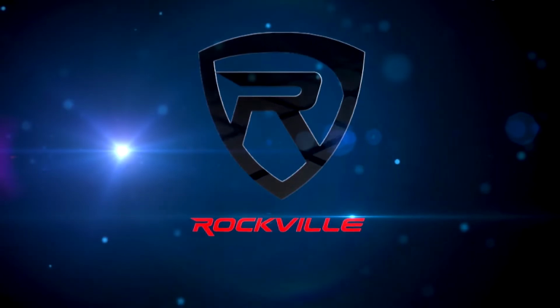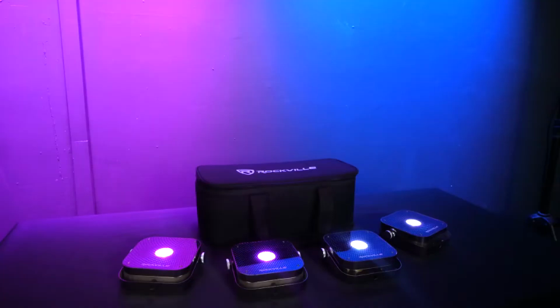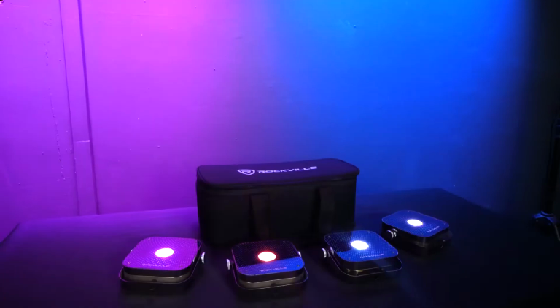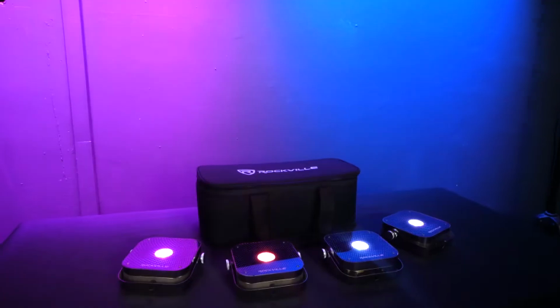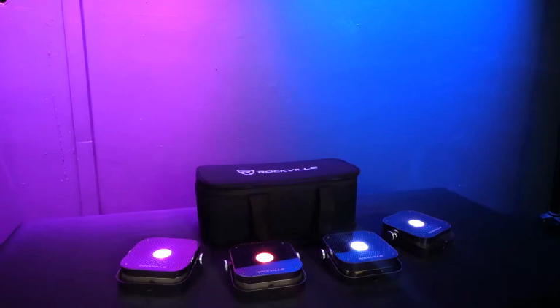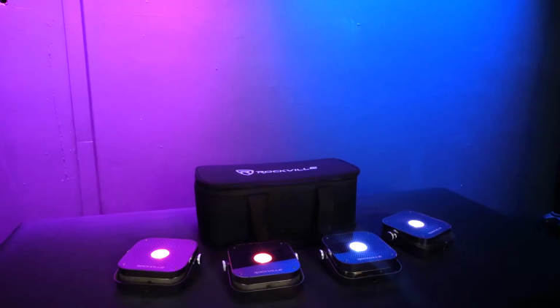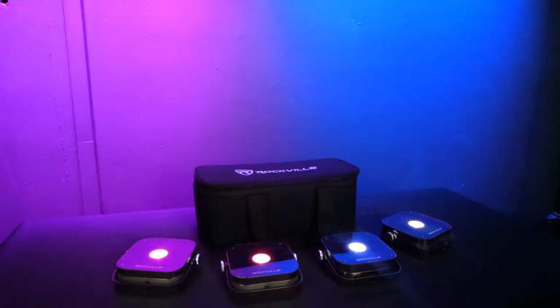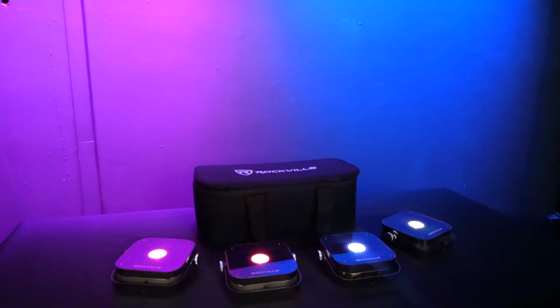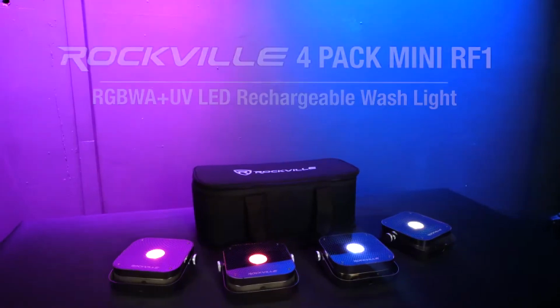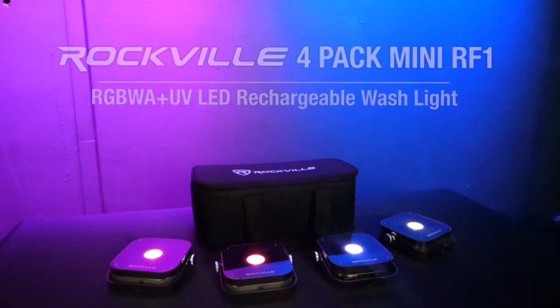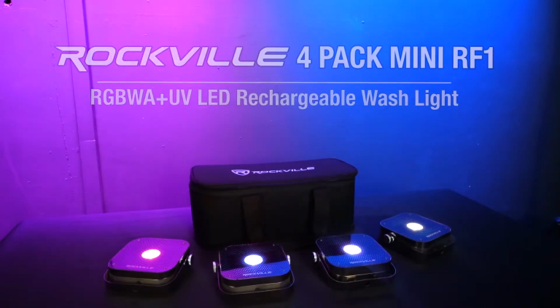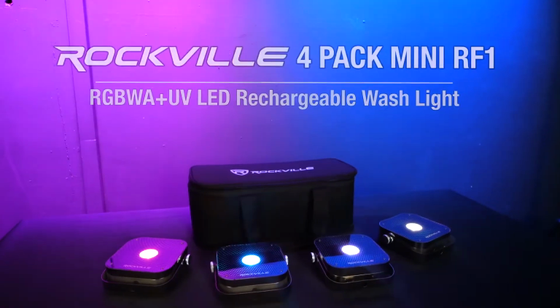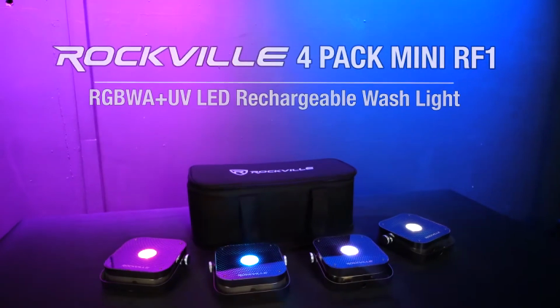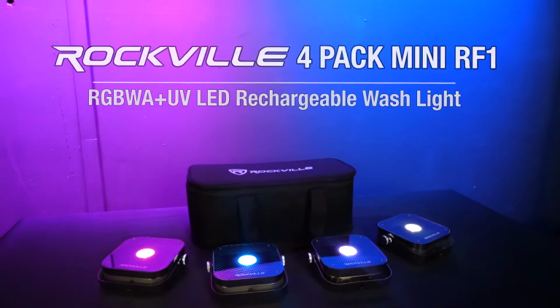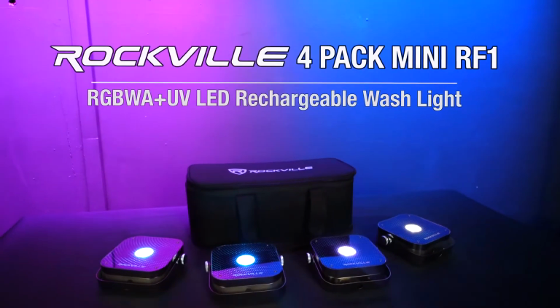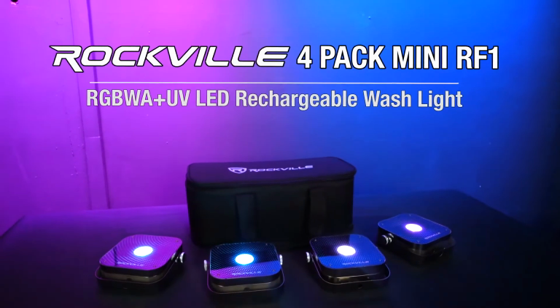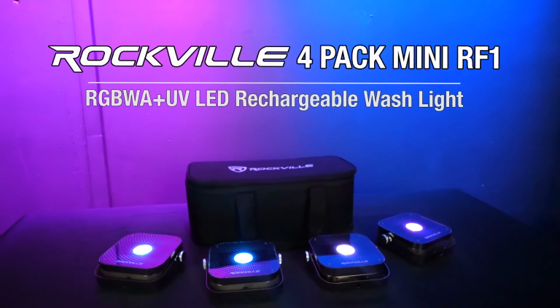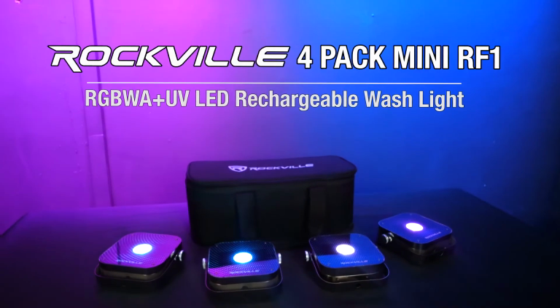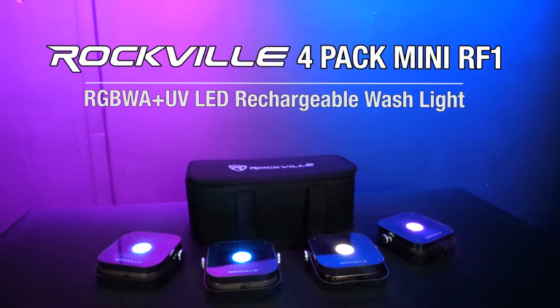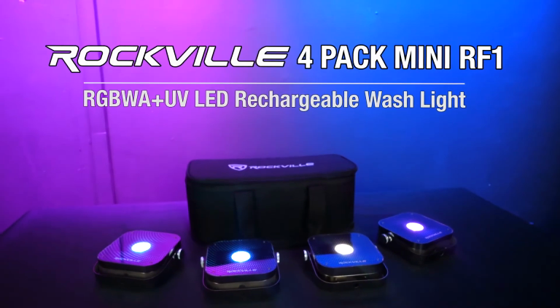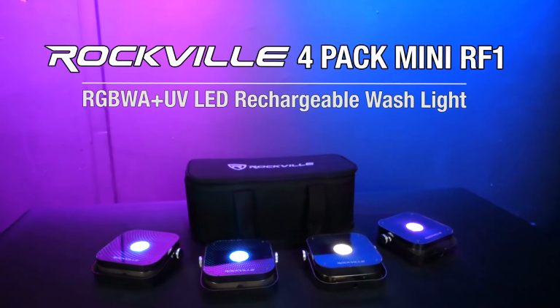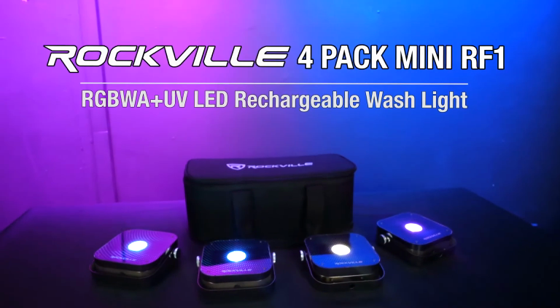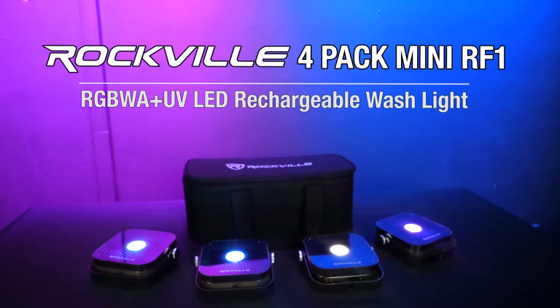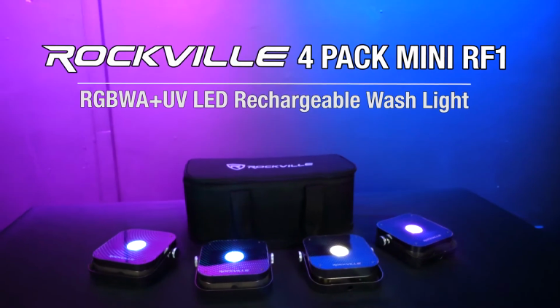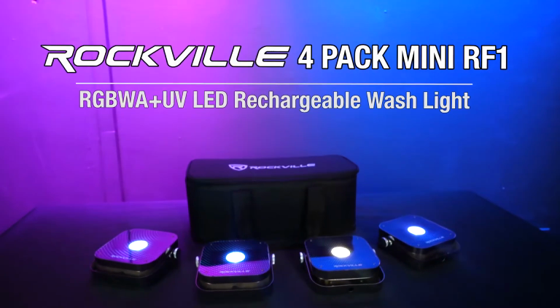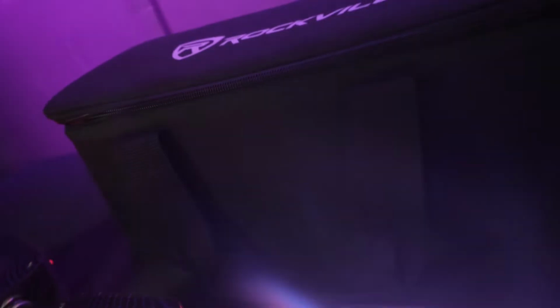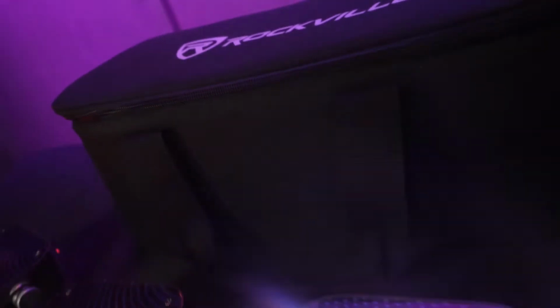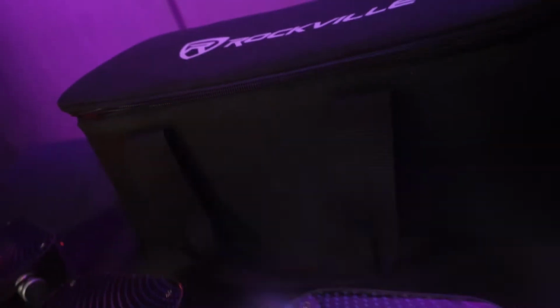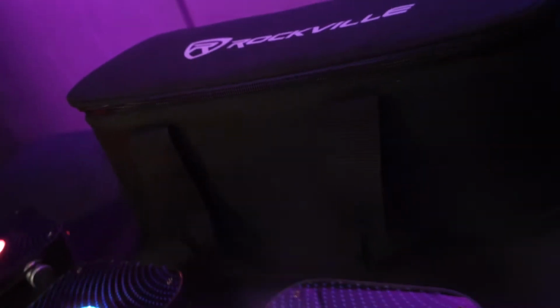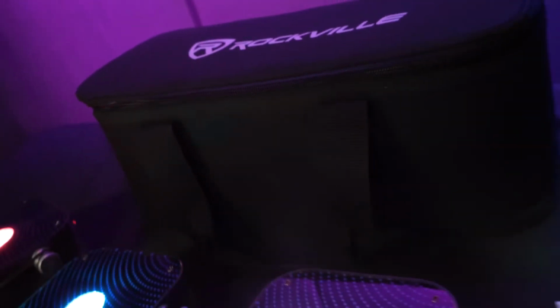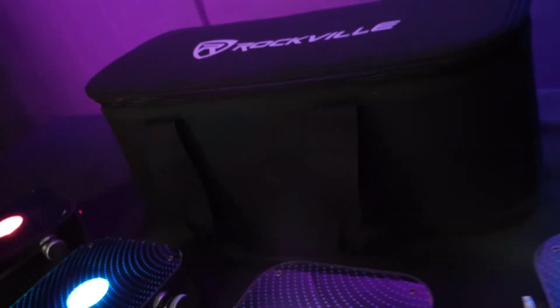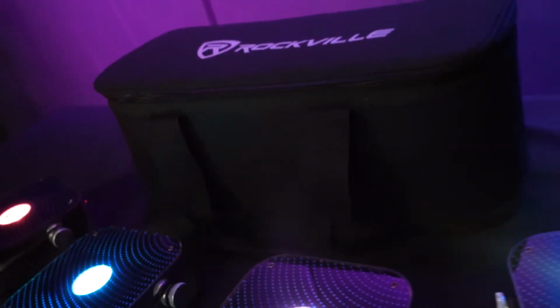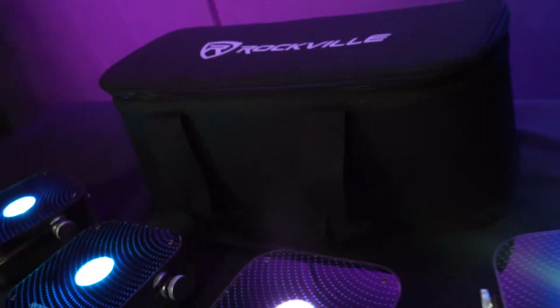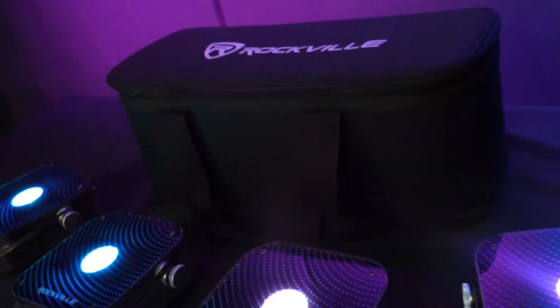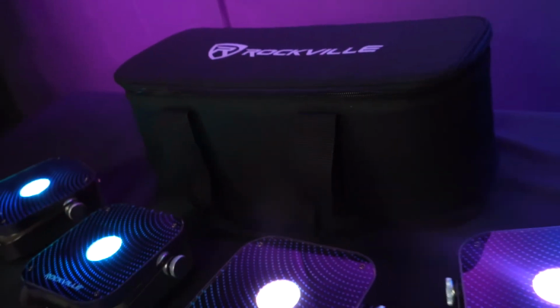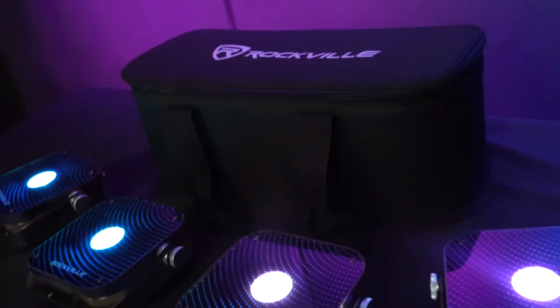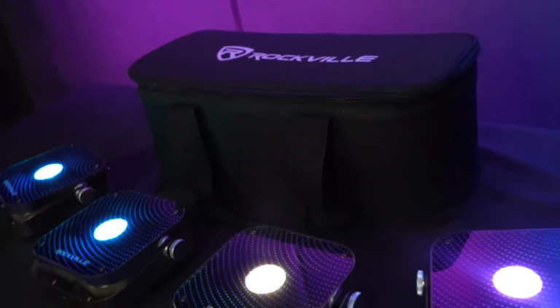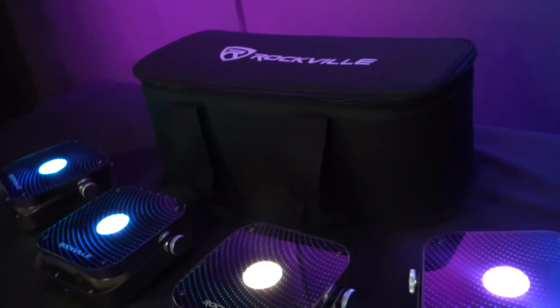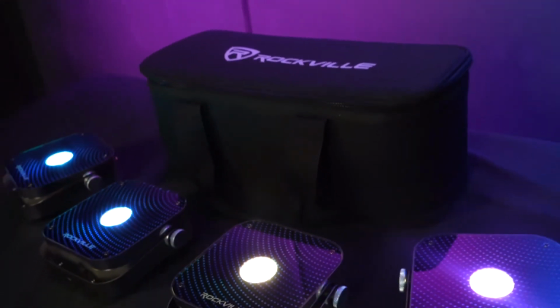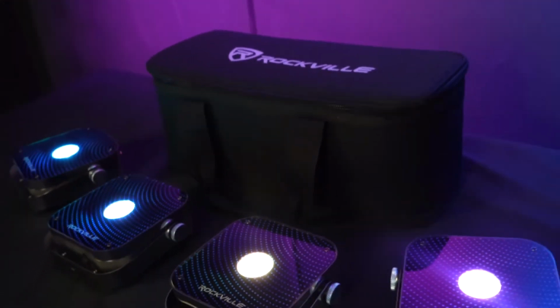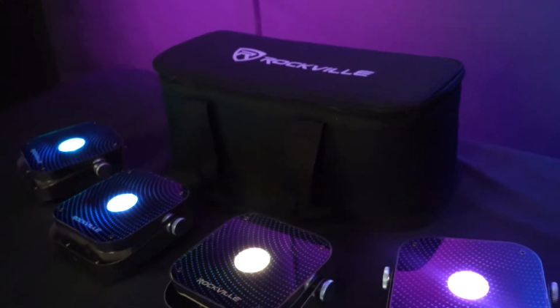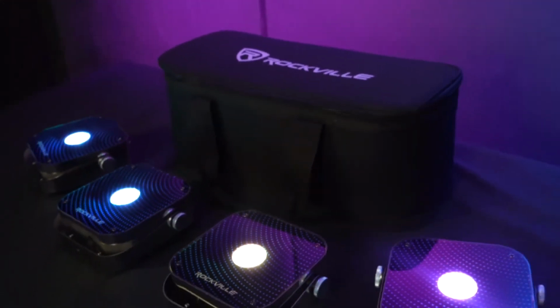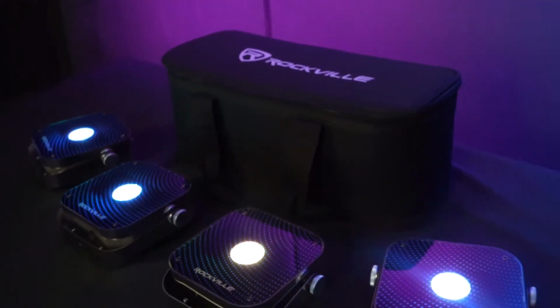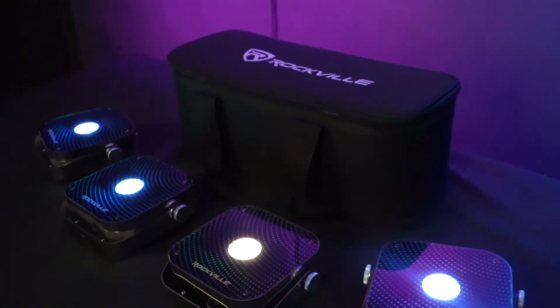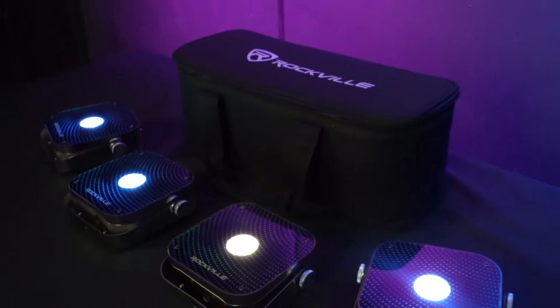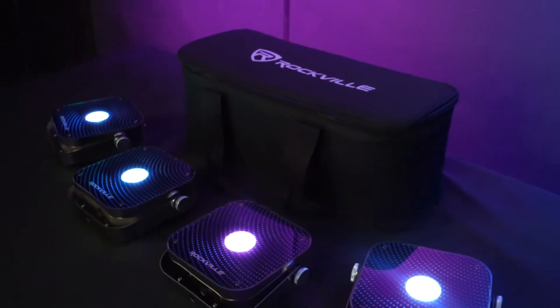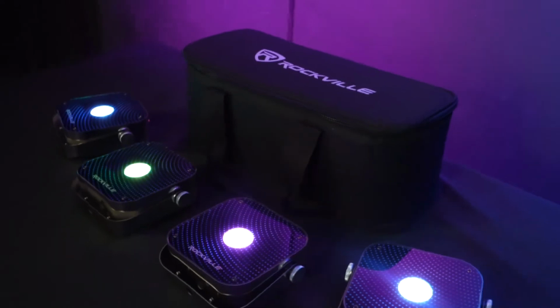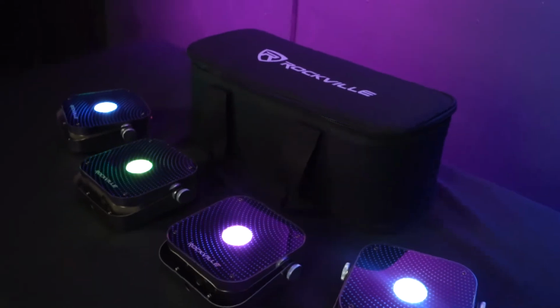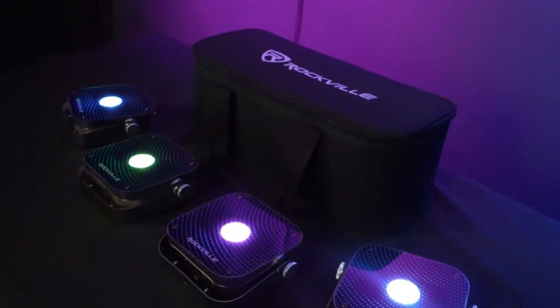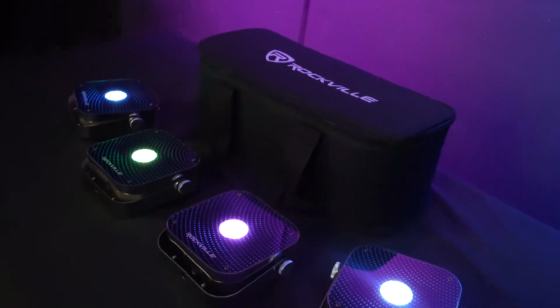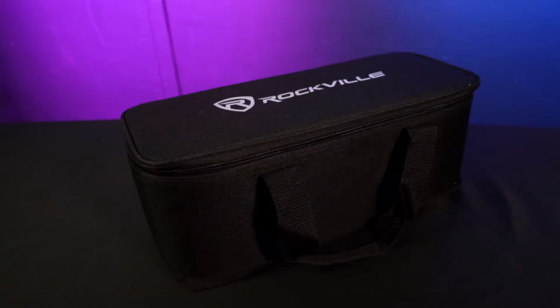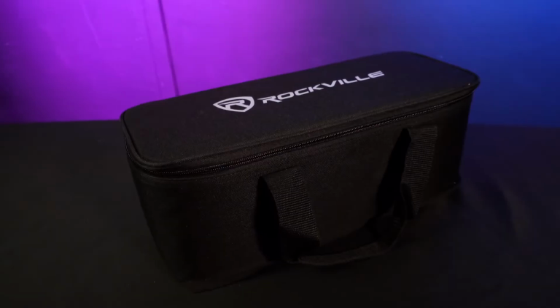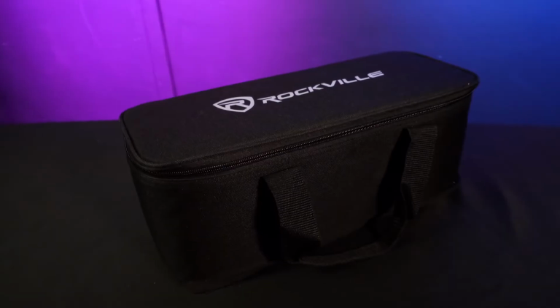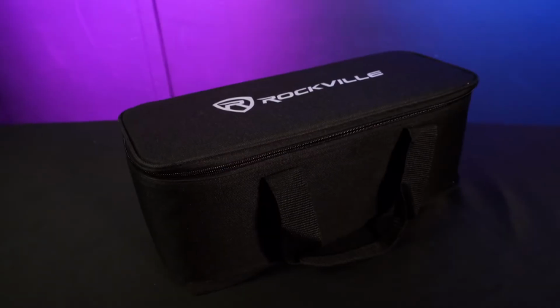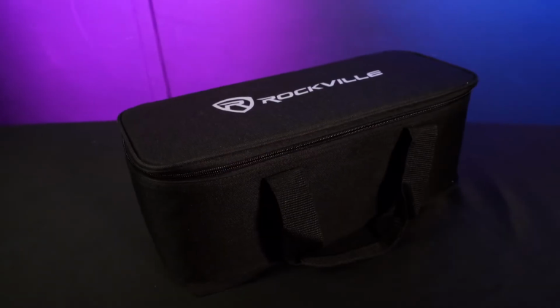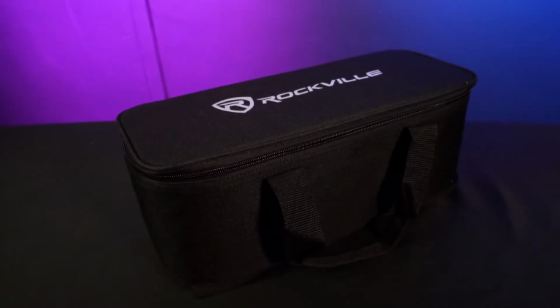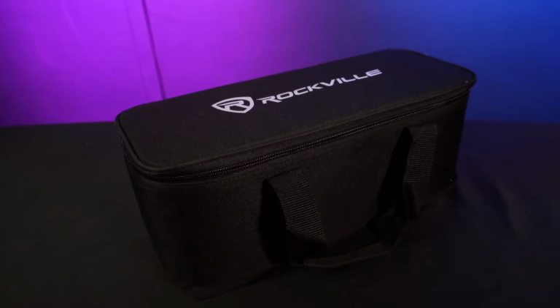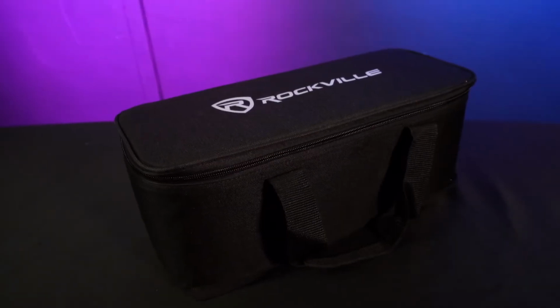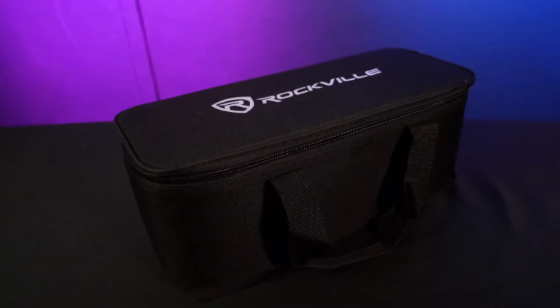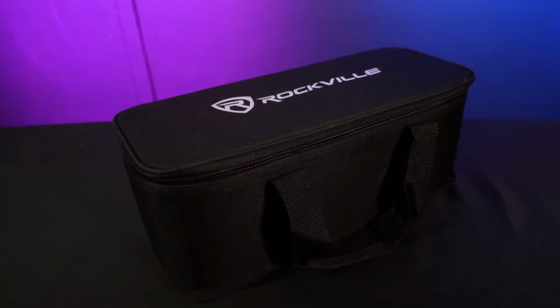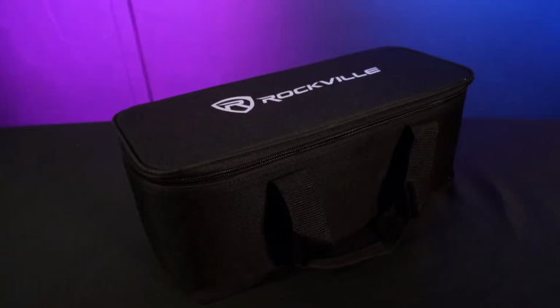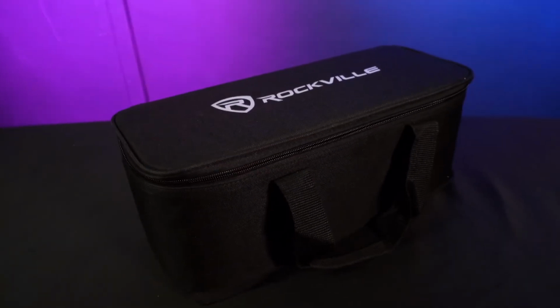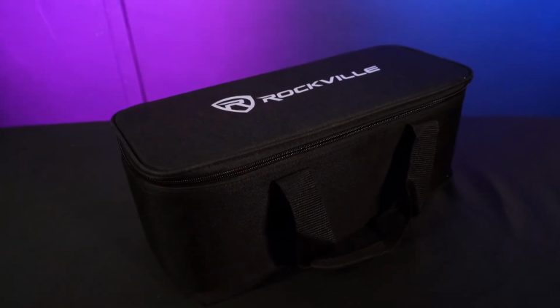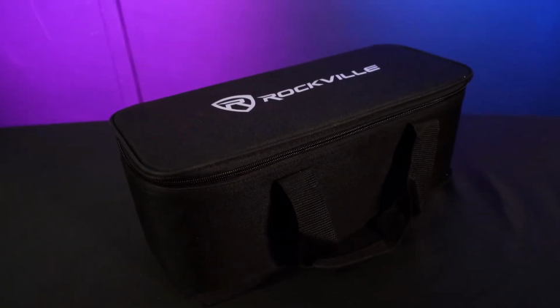This is the four-pack mini RF1. This bundle includes four of our mini RF1 lights and a high-quality travel bag.